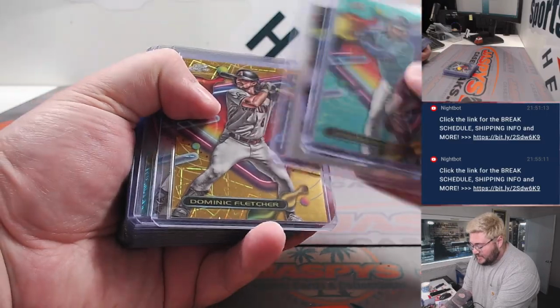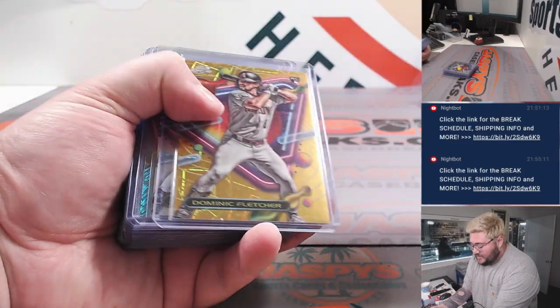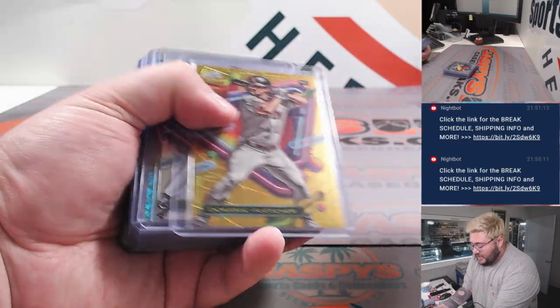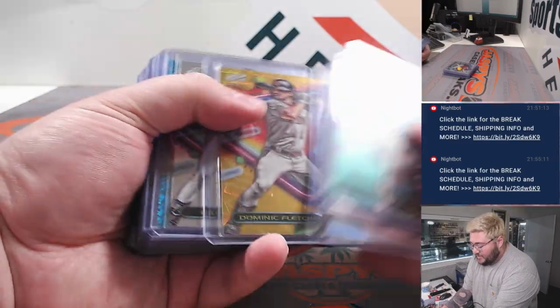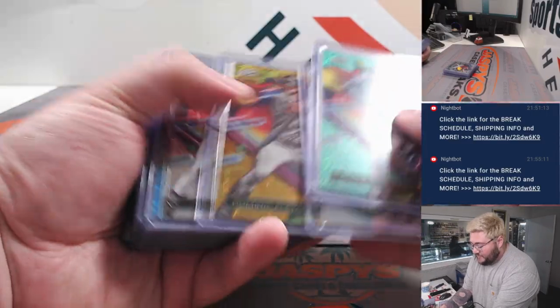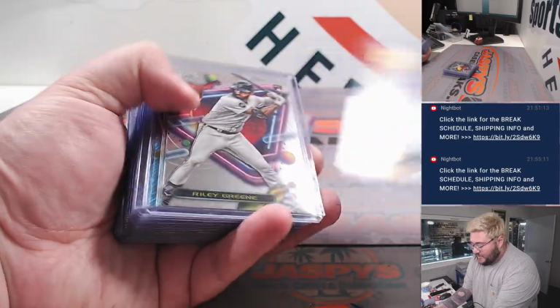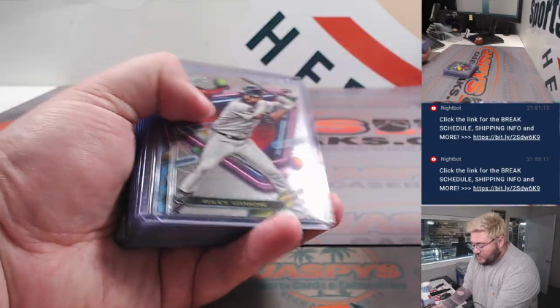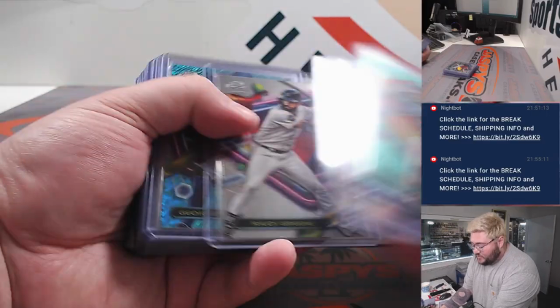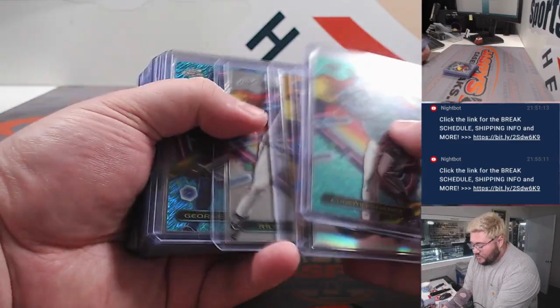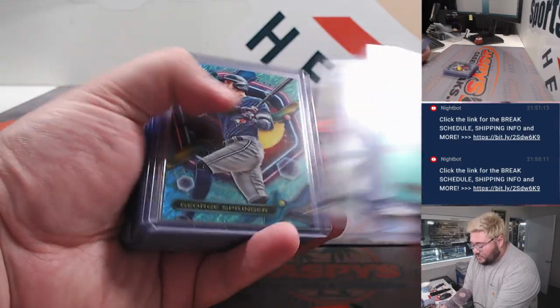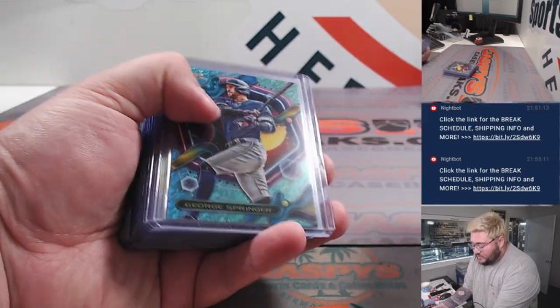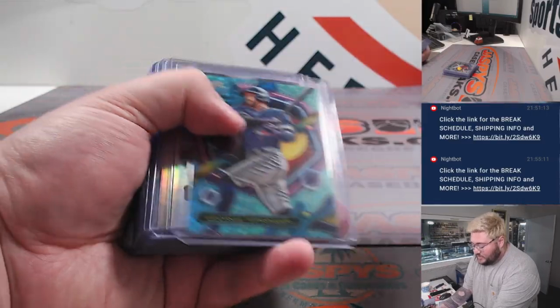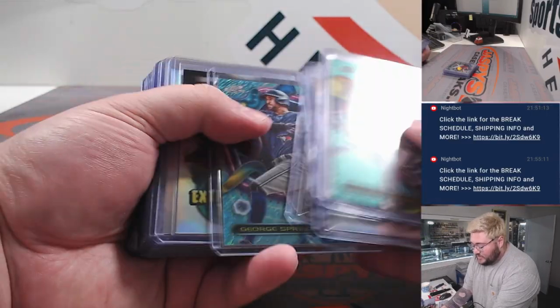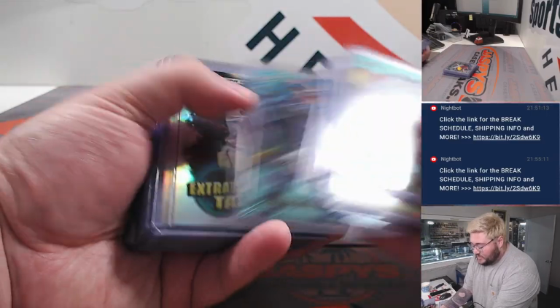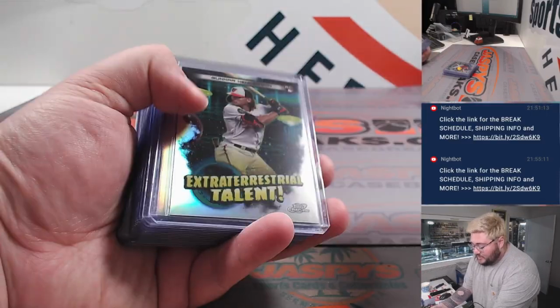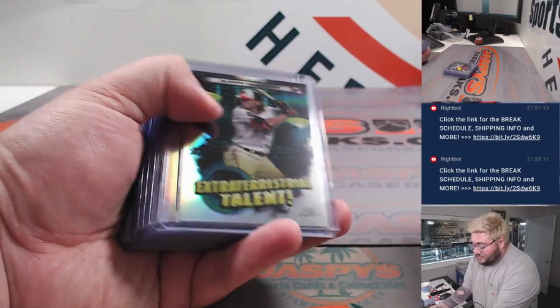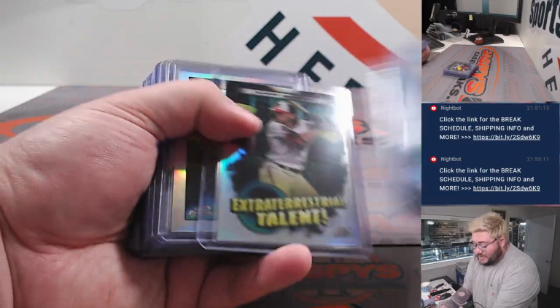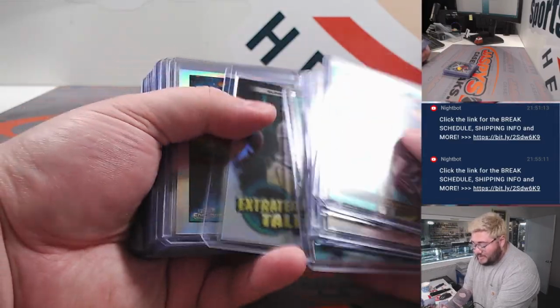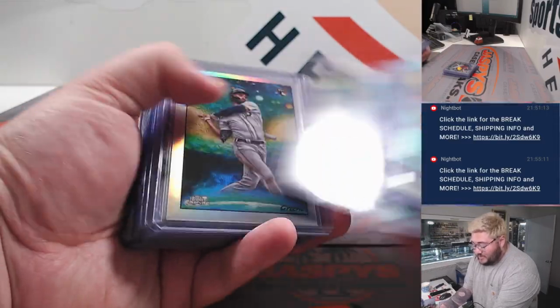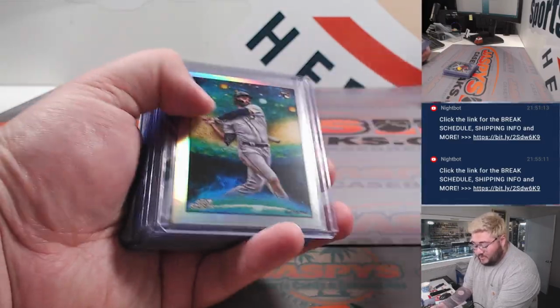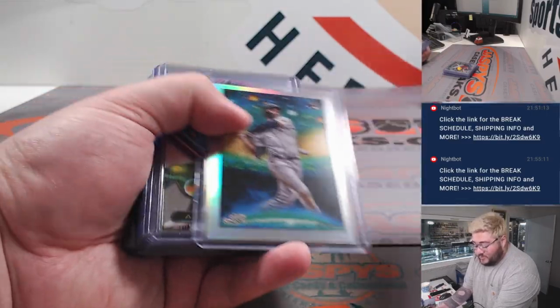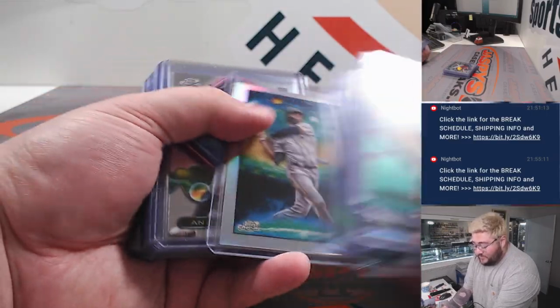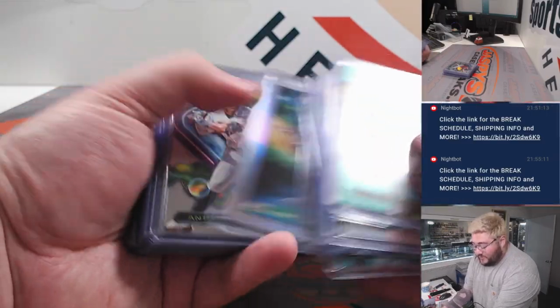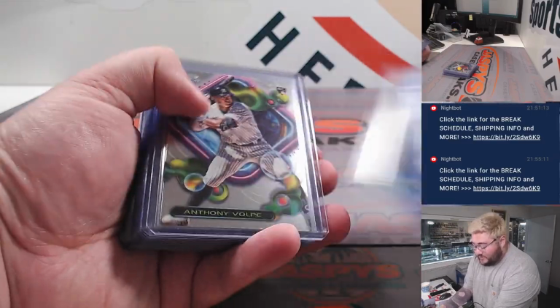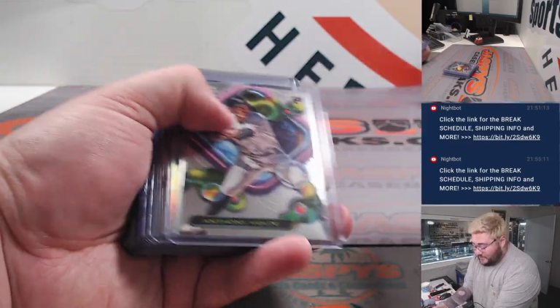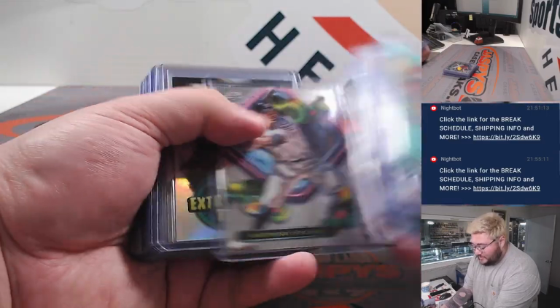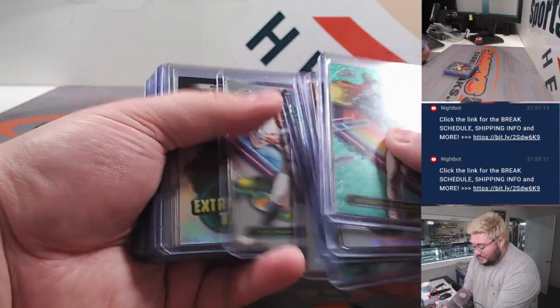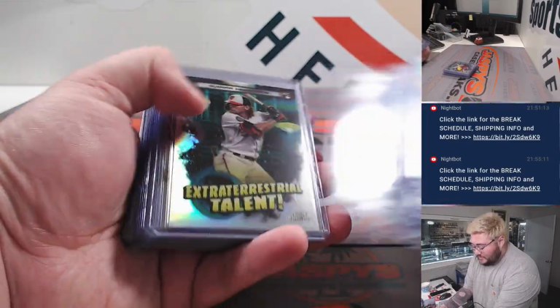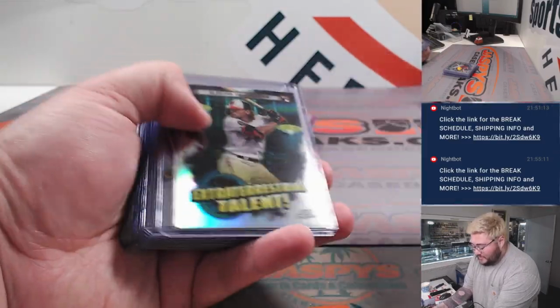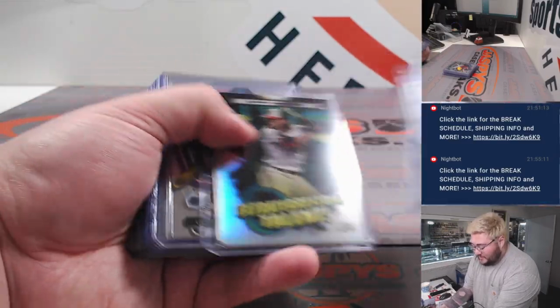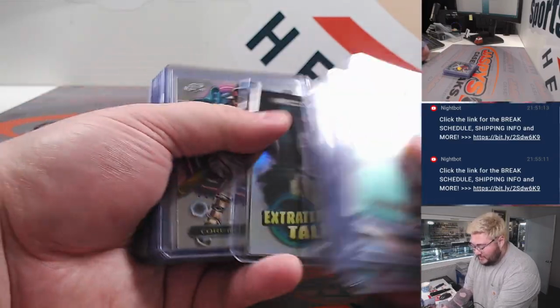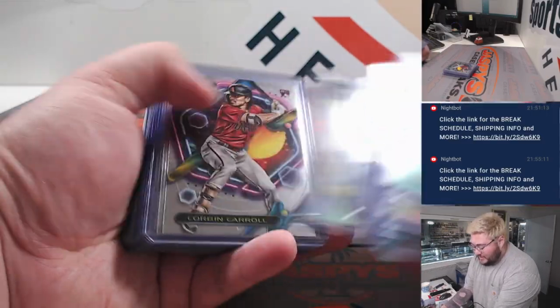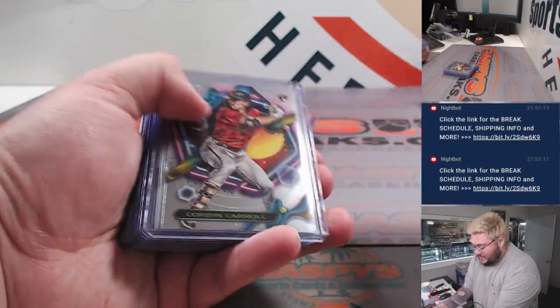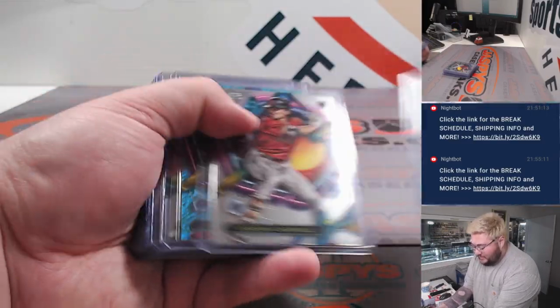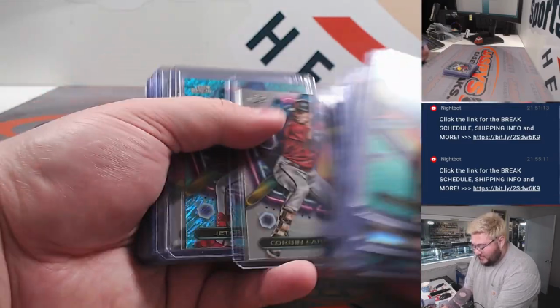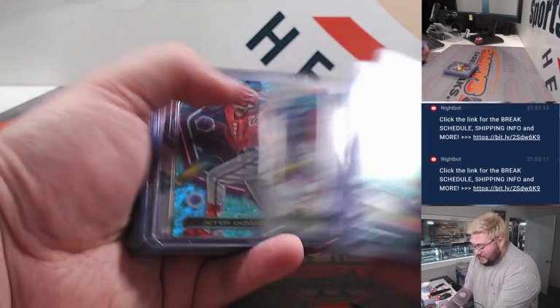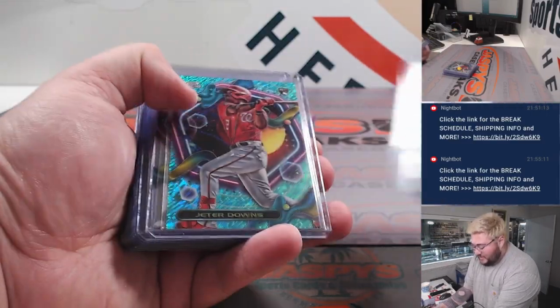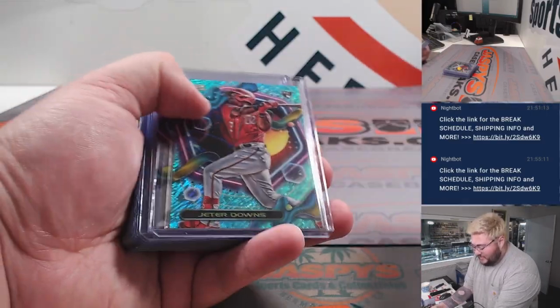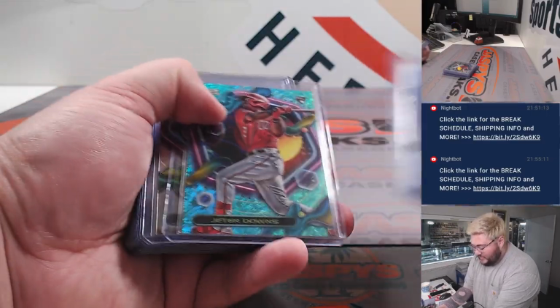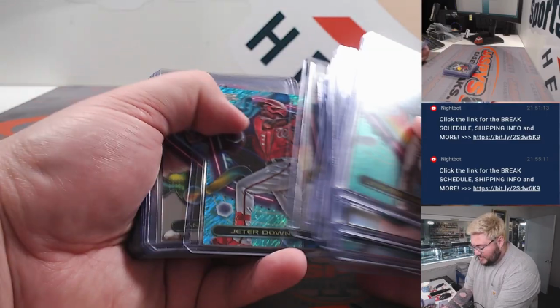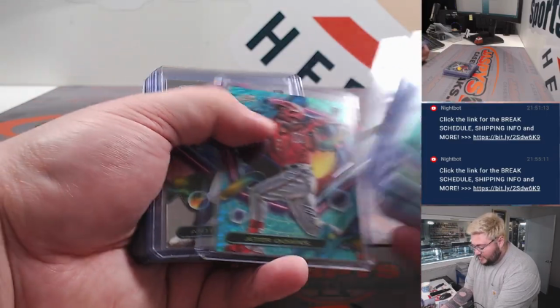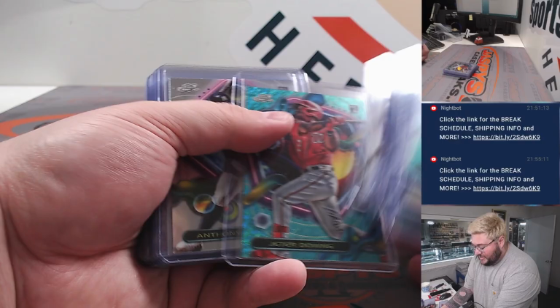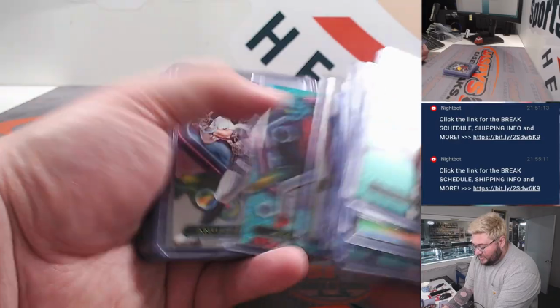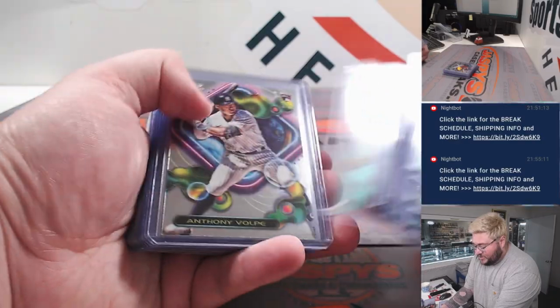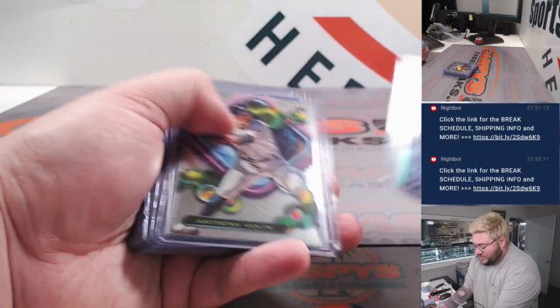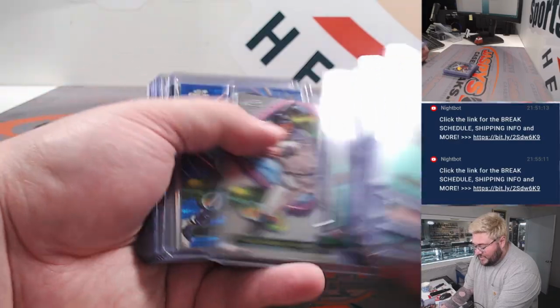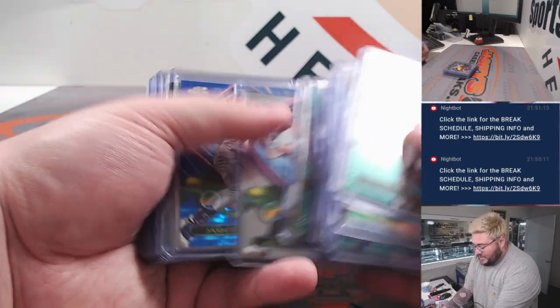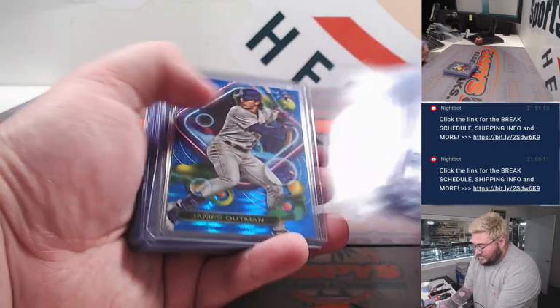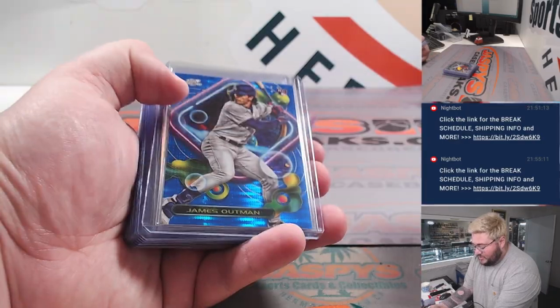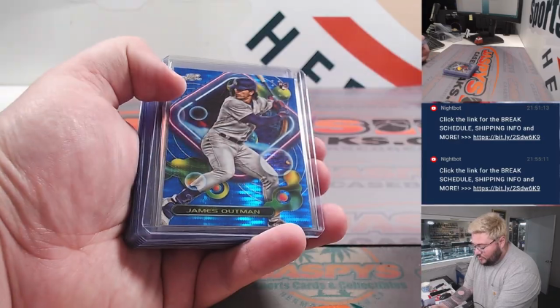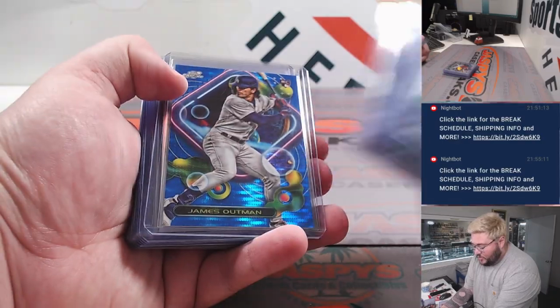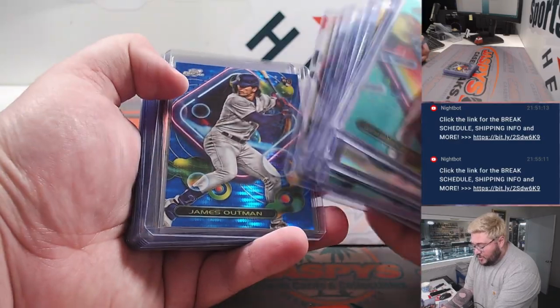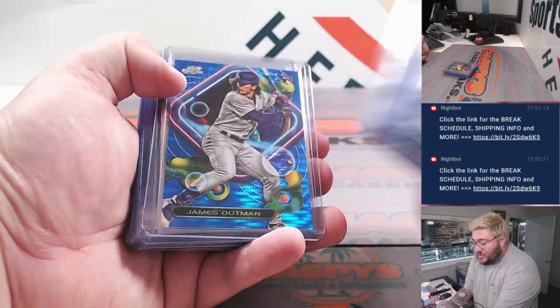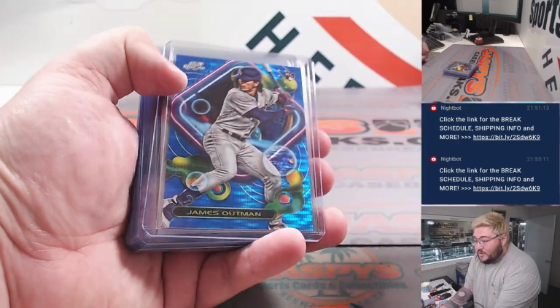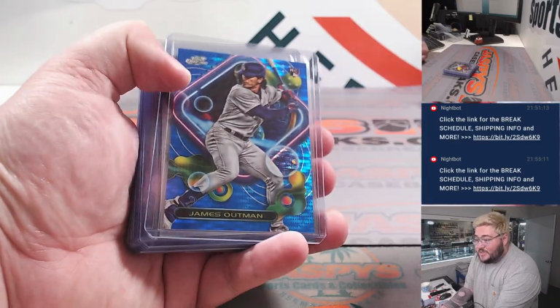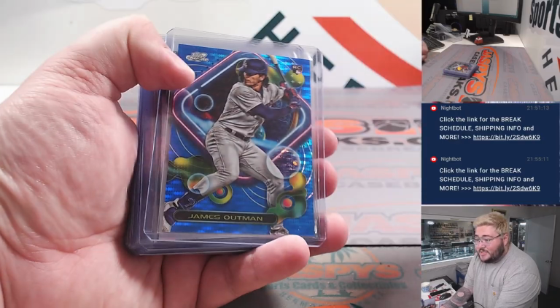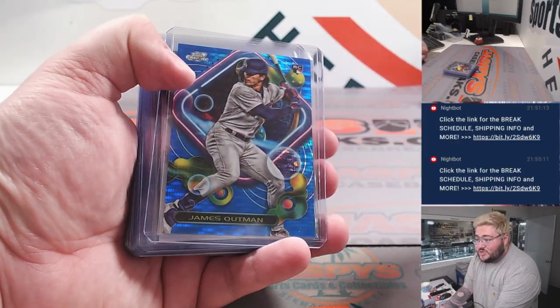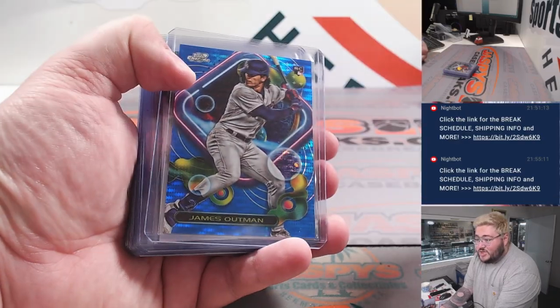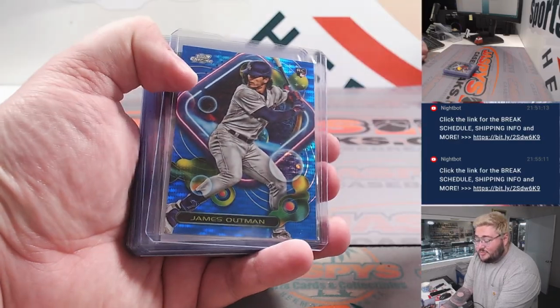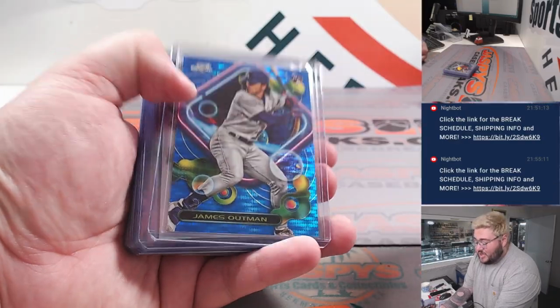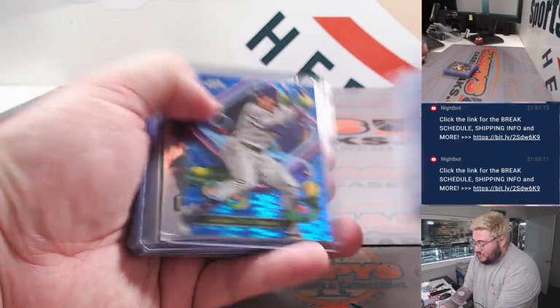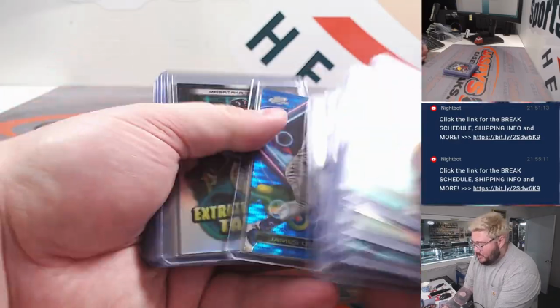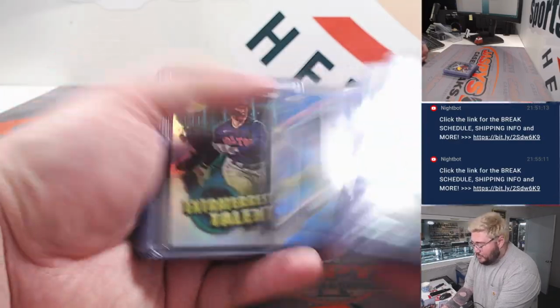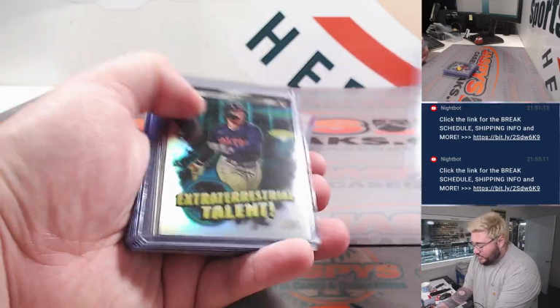Nice Dominant Fletcher gold — you might see another one of those very, very soon. Nice Jeter Downs, a lot of rookie color. Nice James Outland blue.